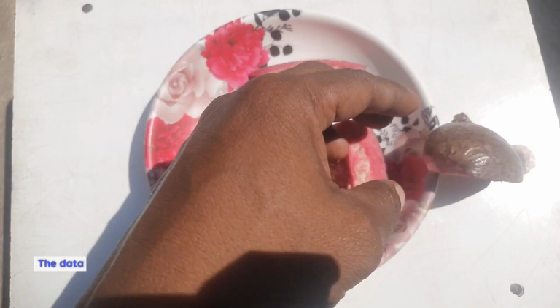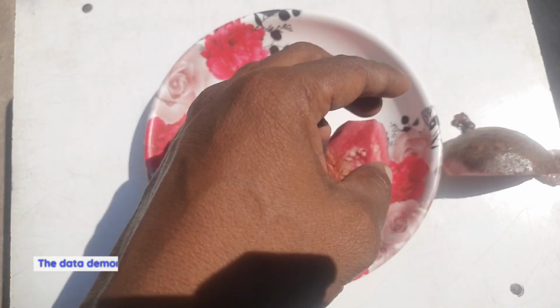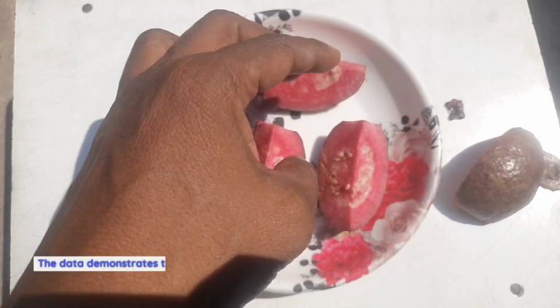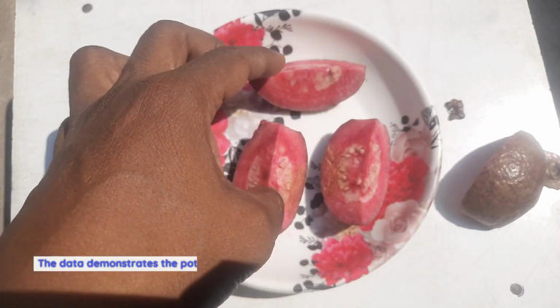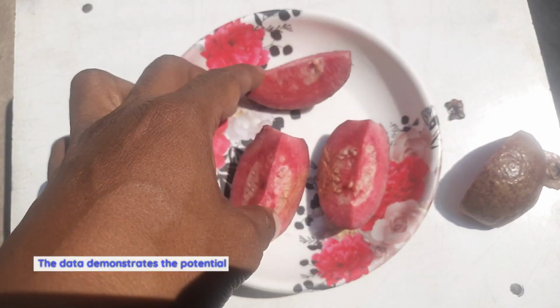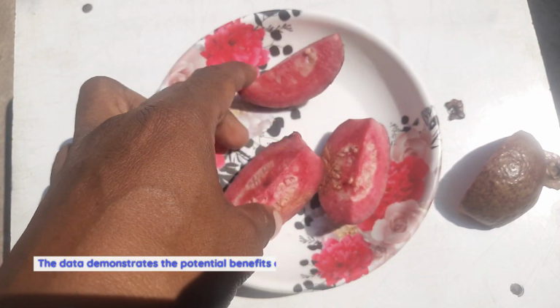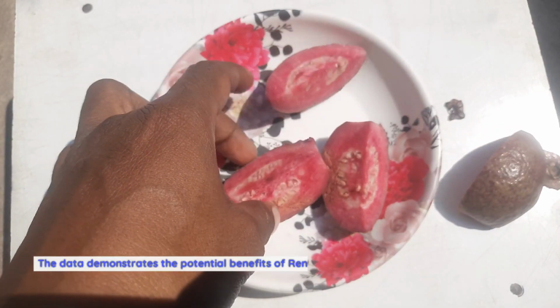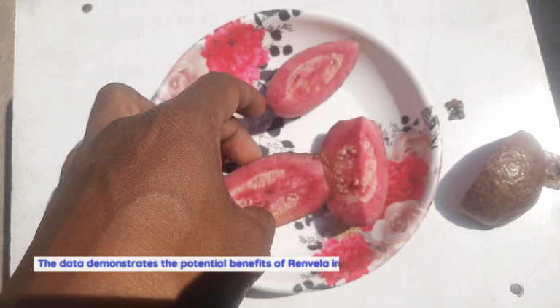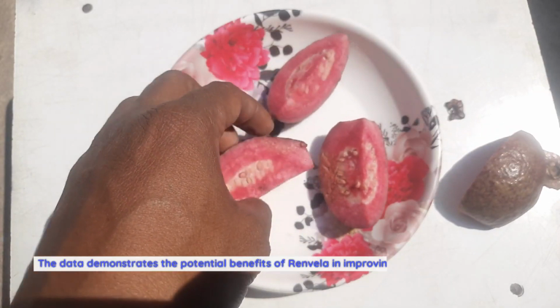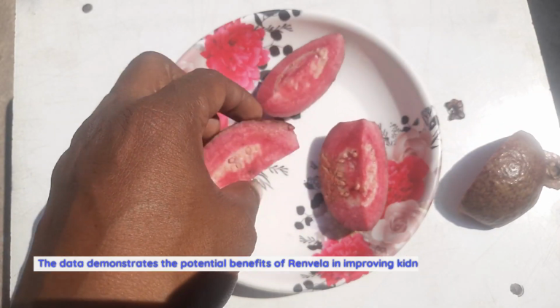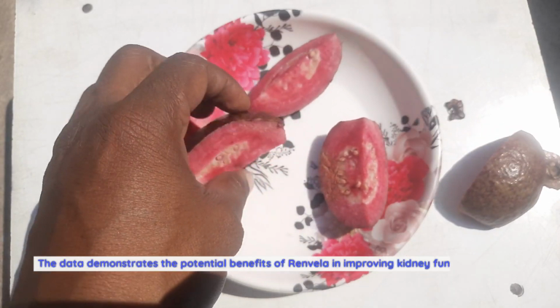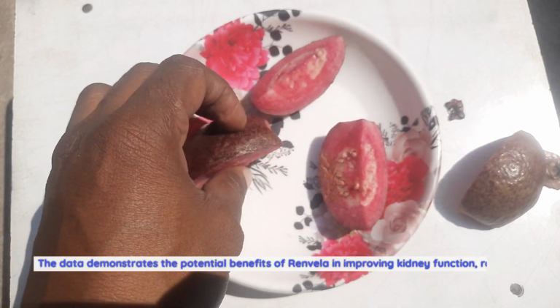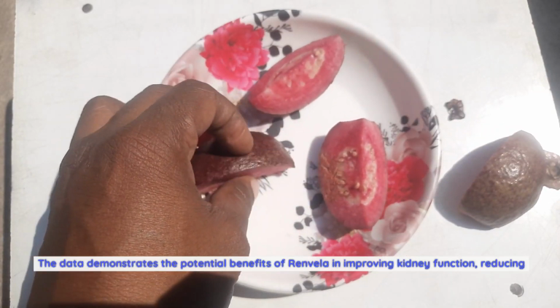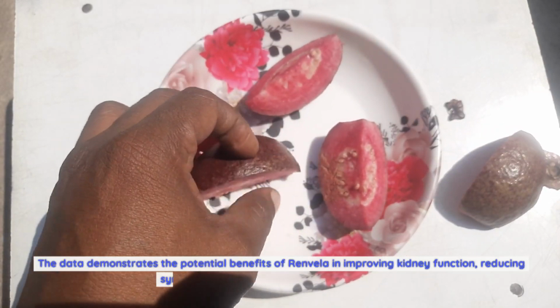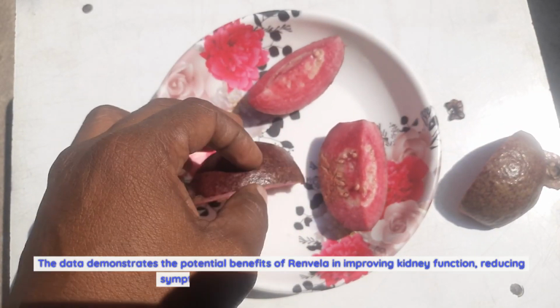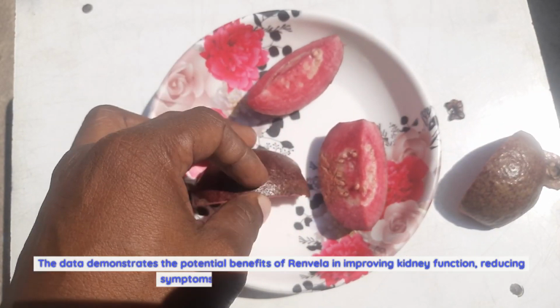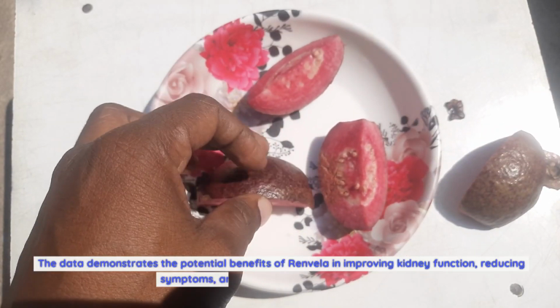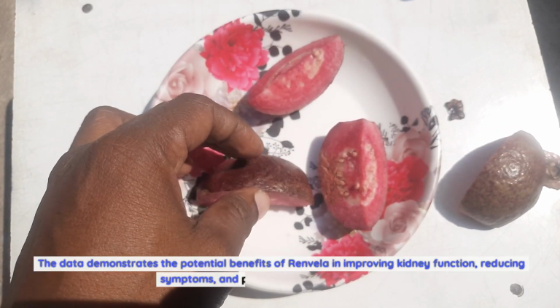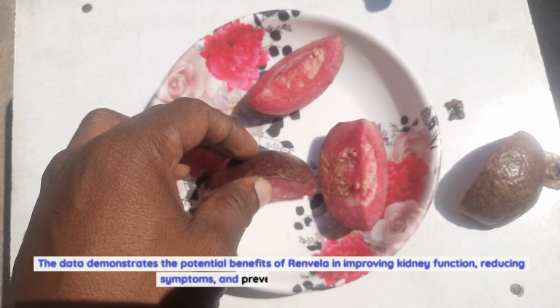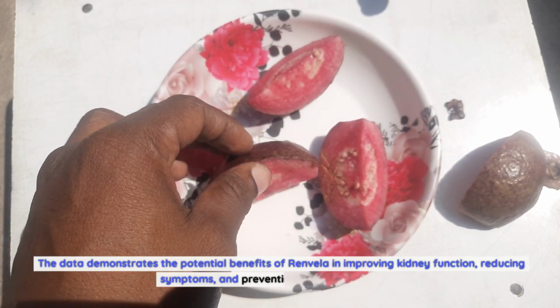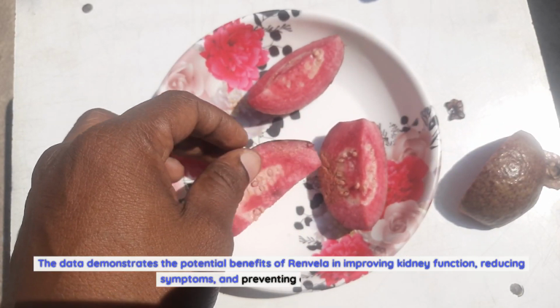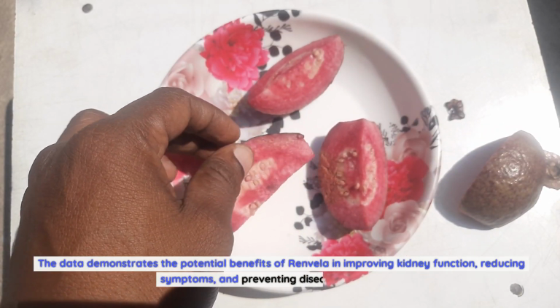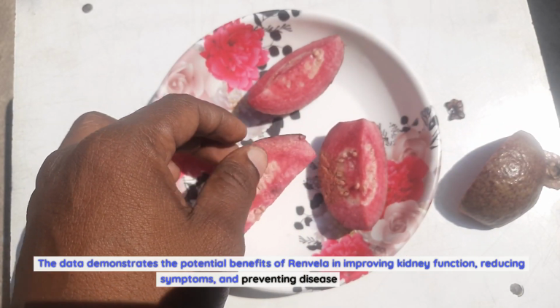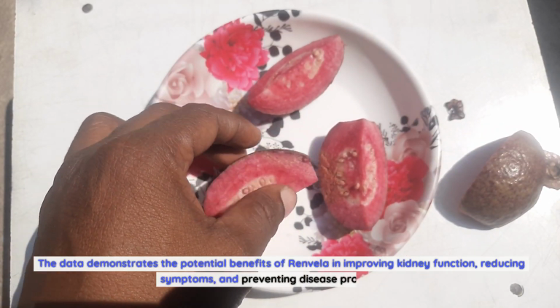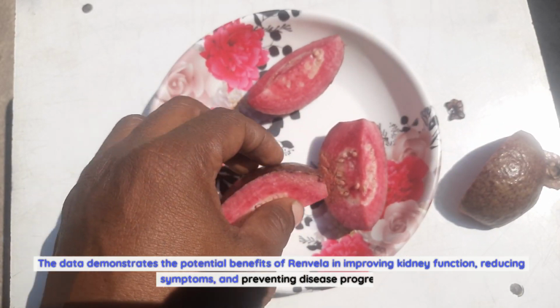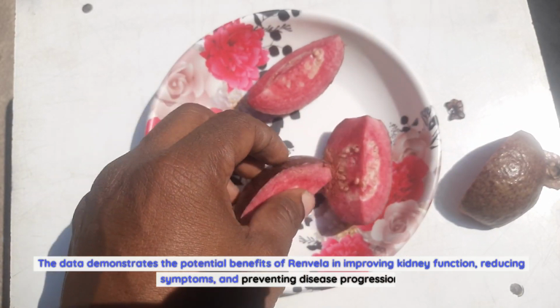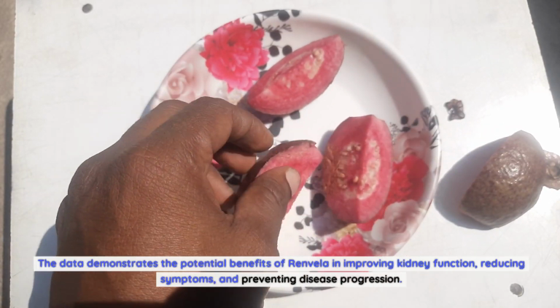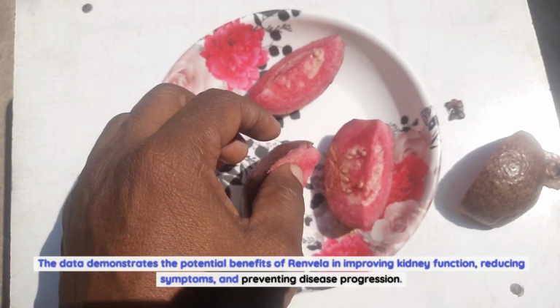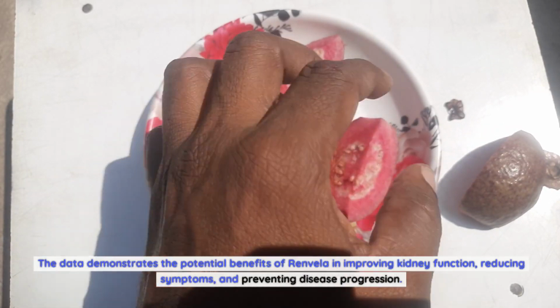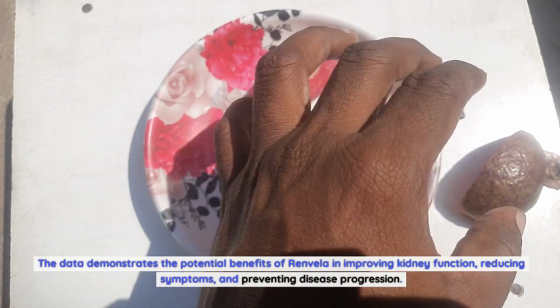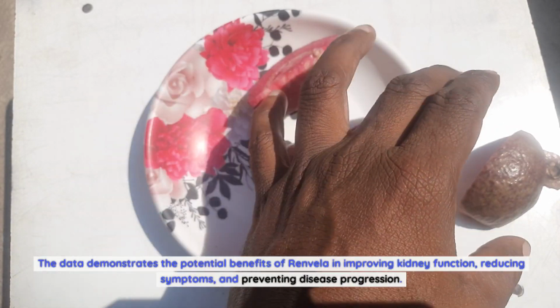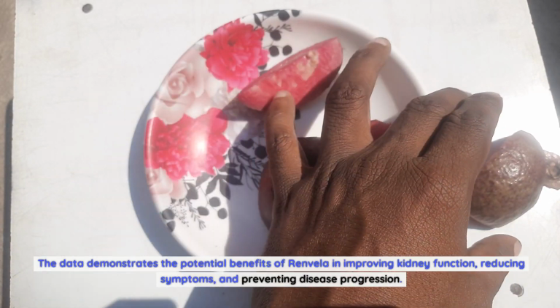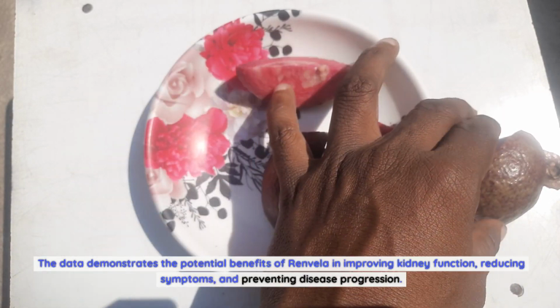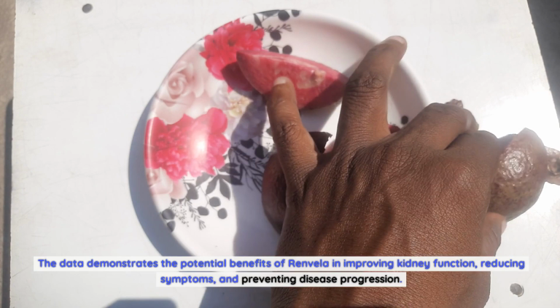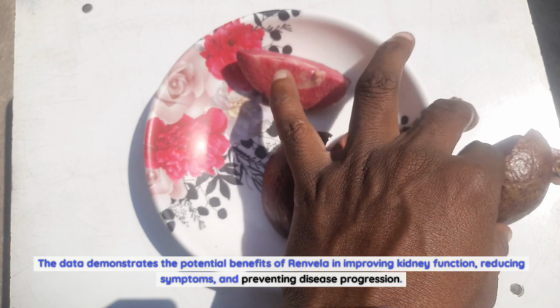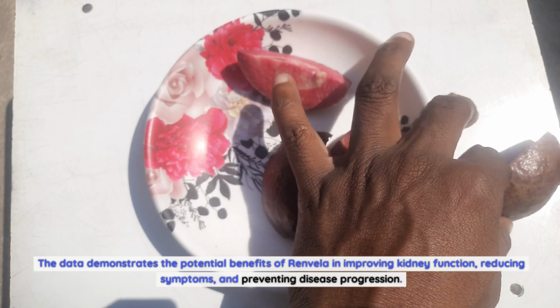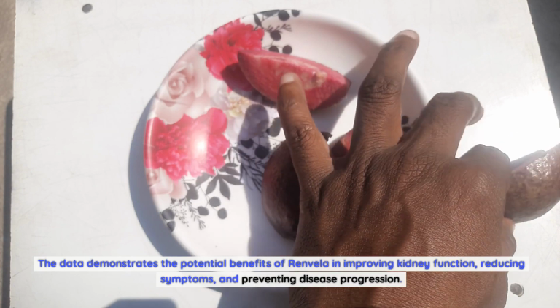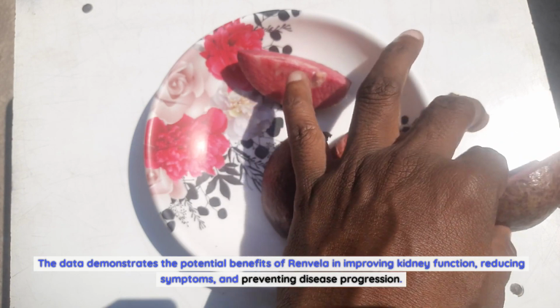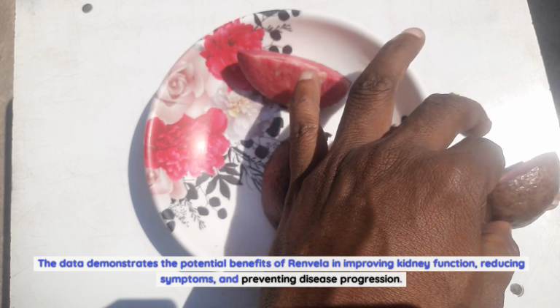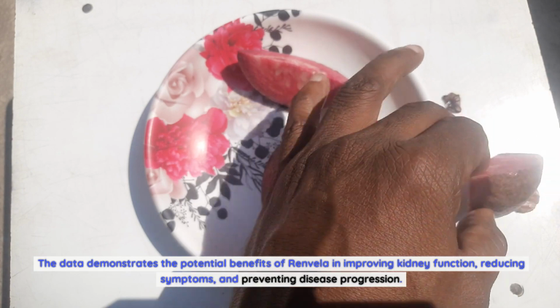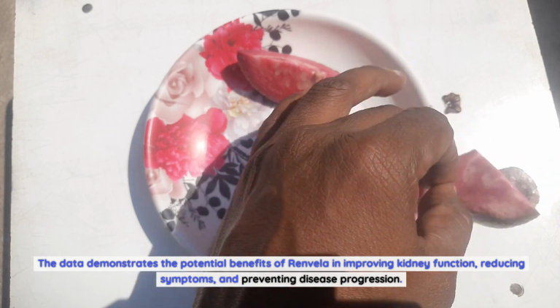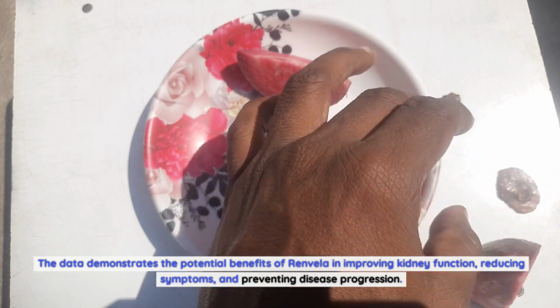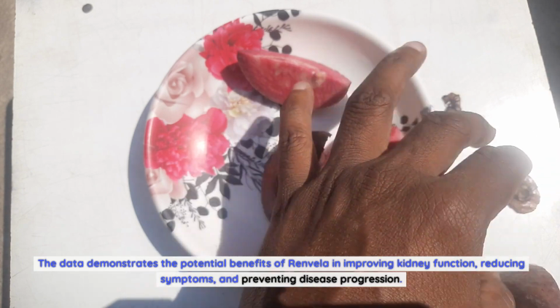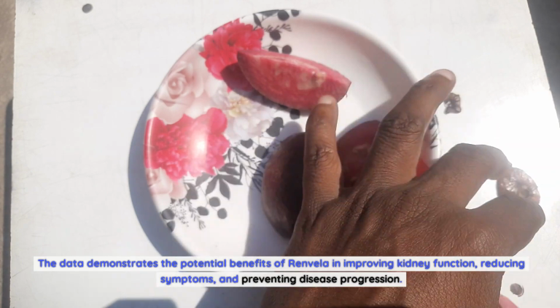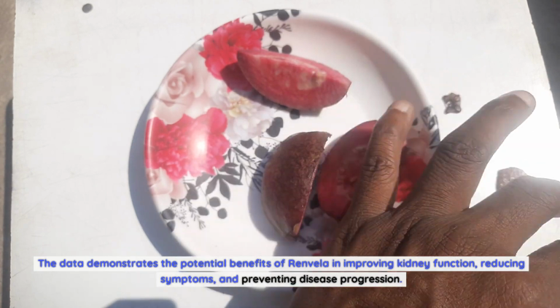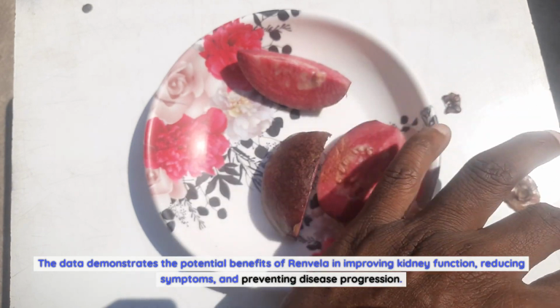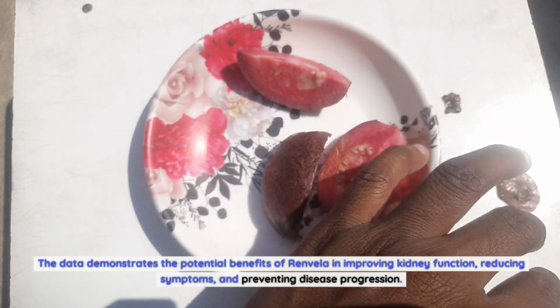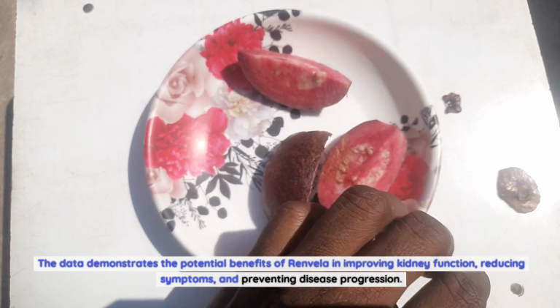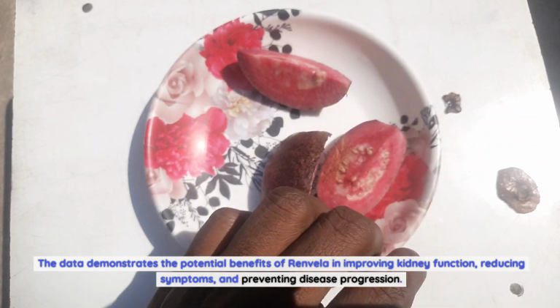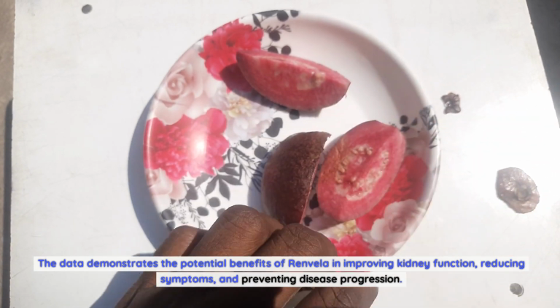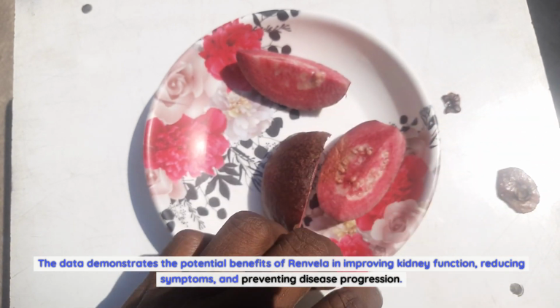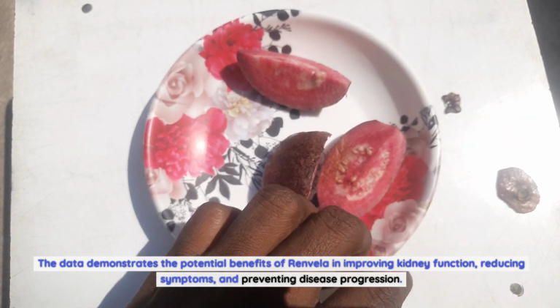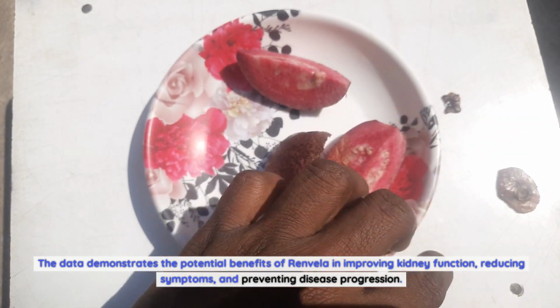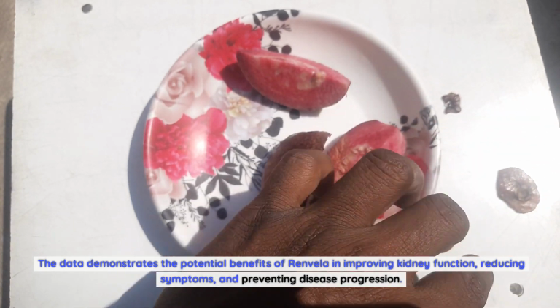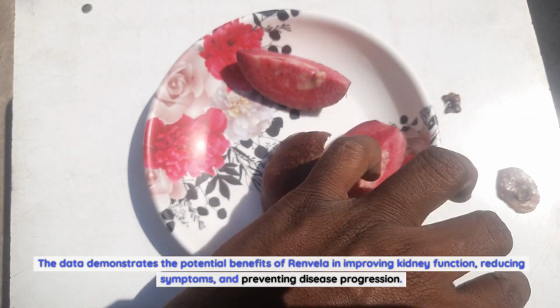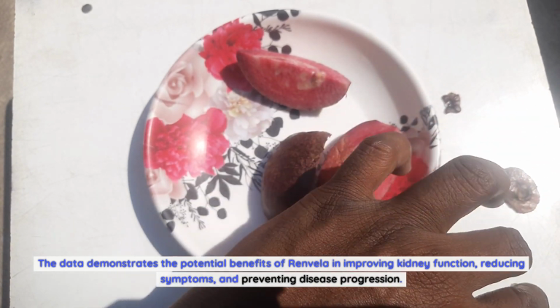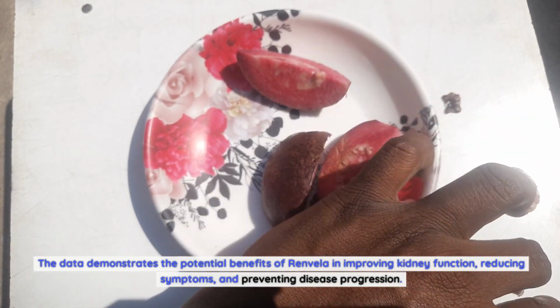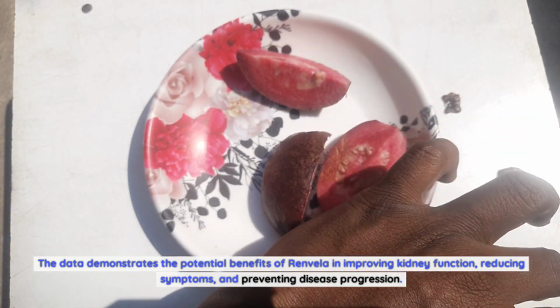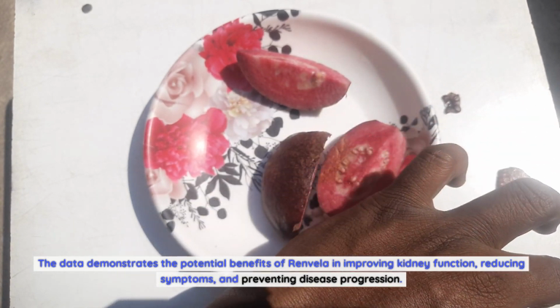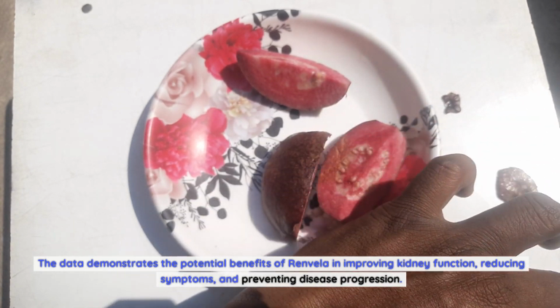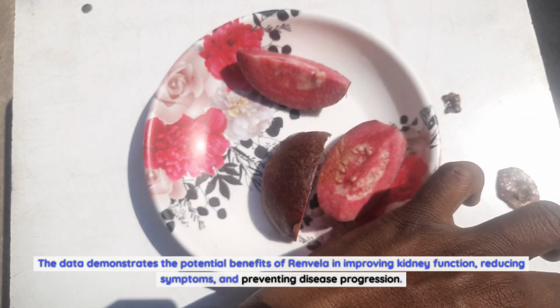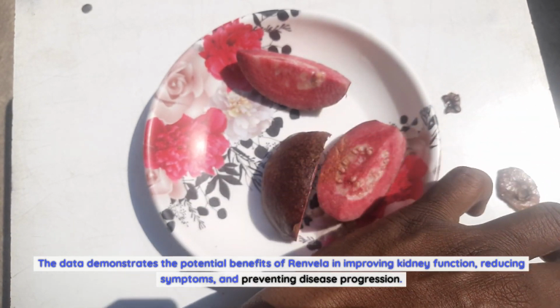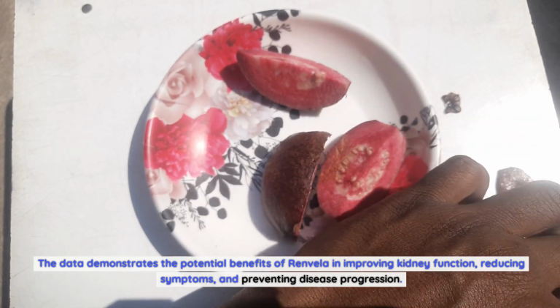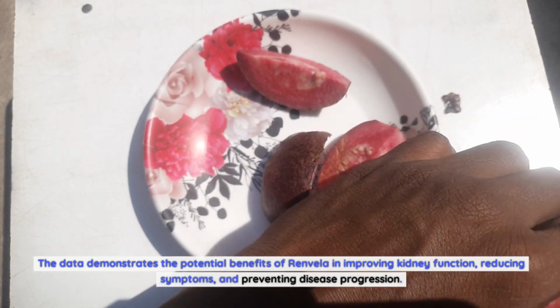The data demonstrates the potential benefits of Renvella in improving kidney function, reducing symptoms, and preventing disease progression.